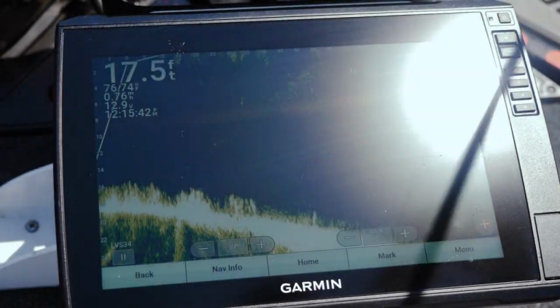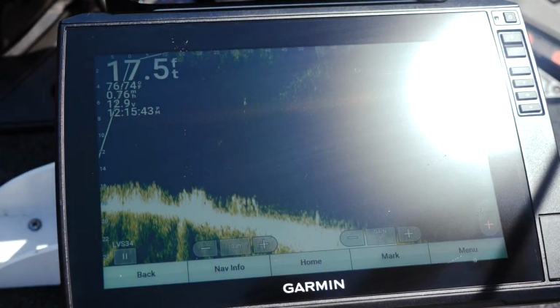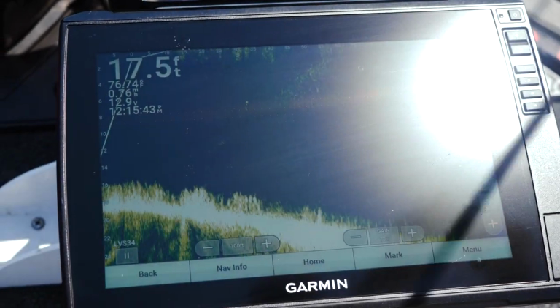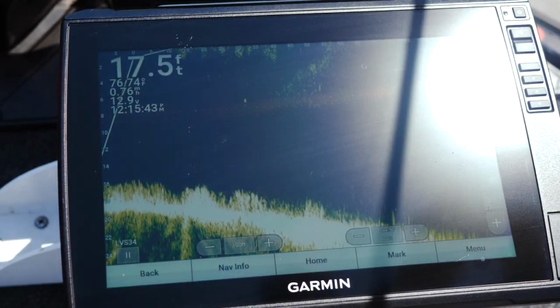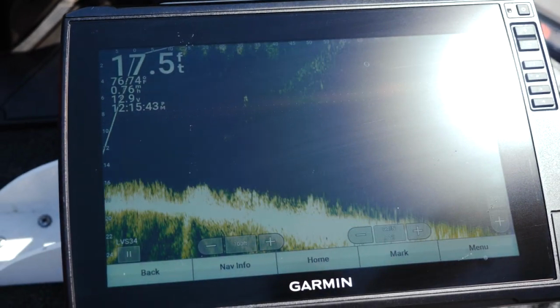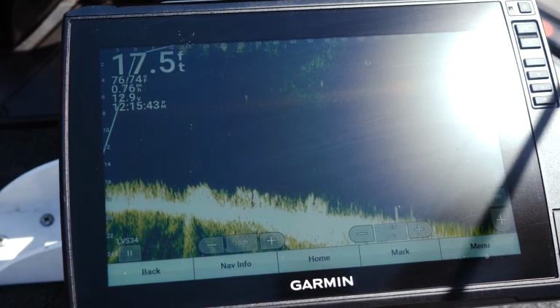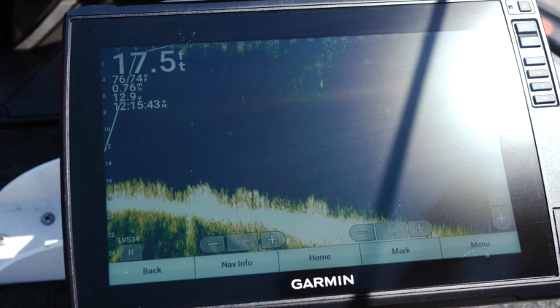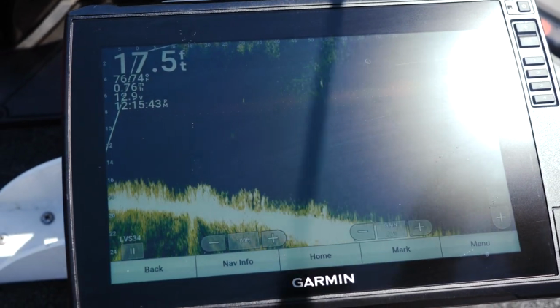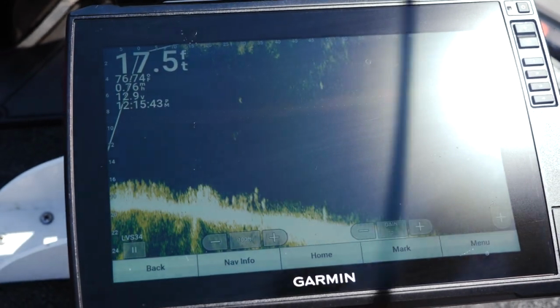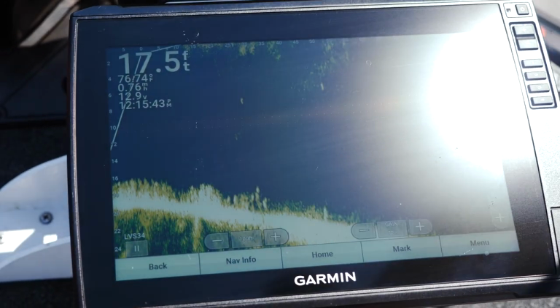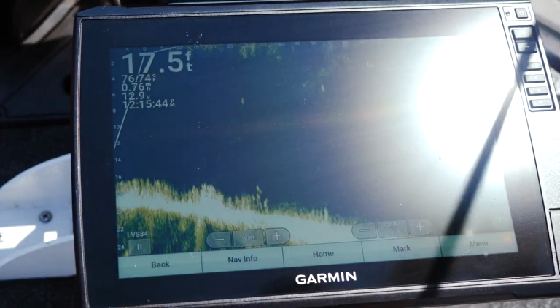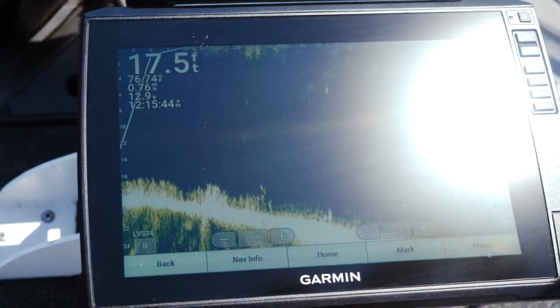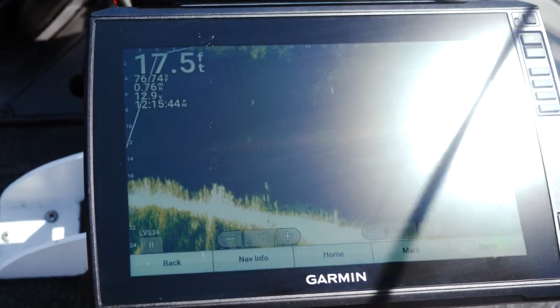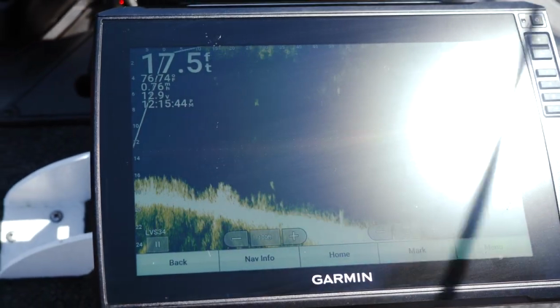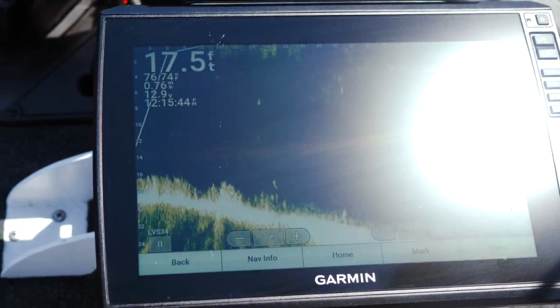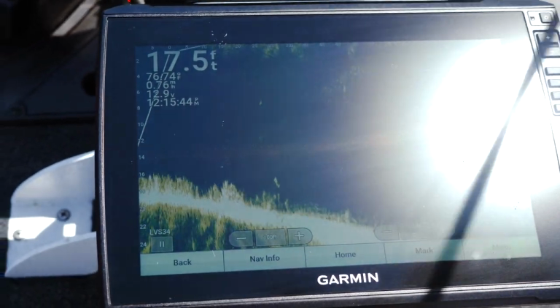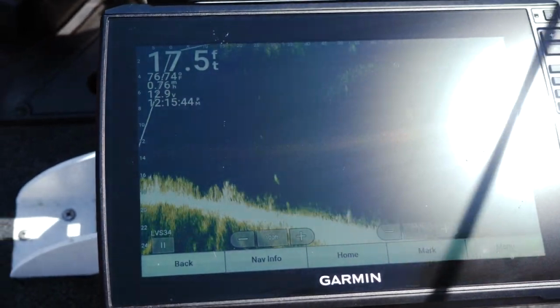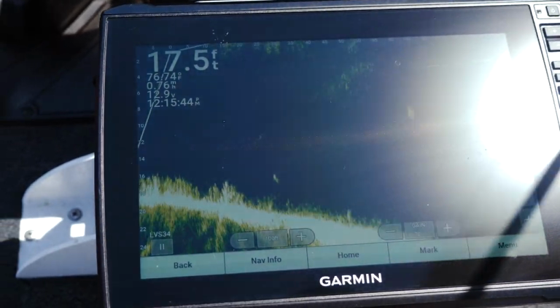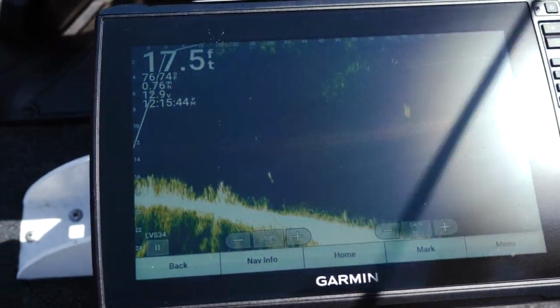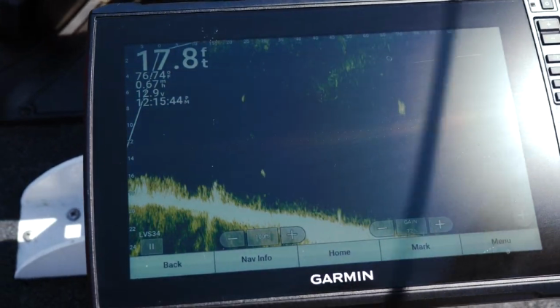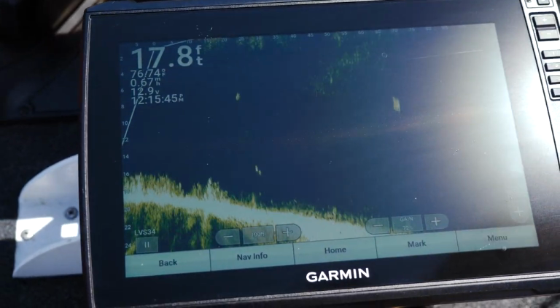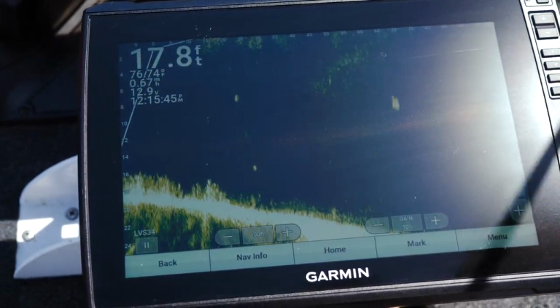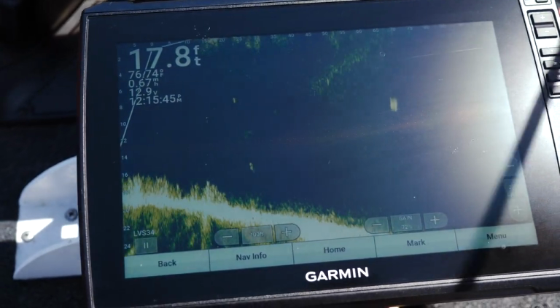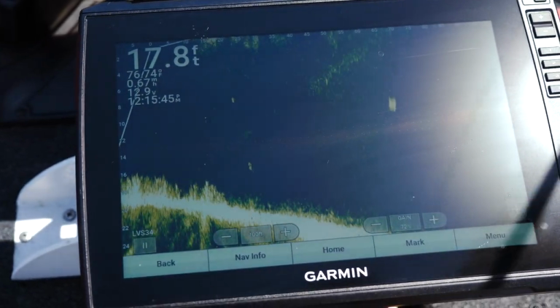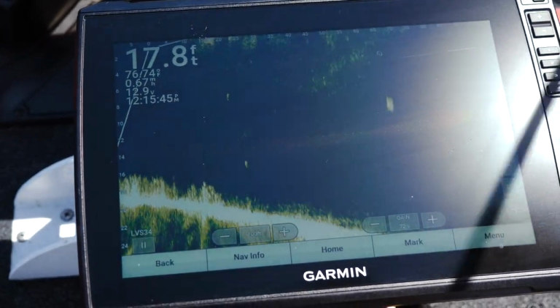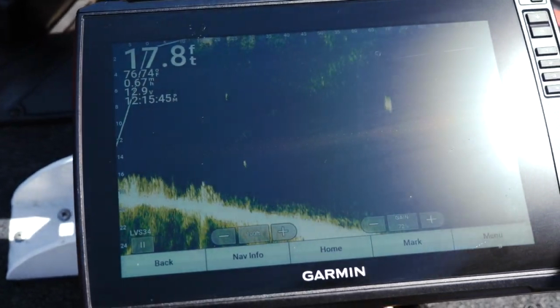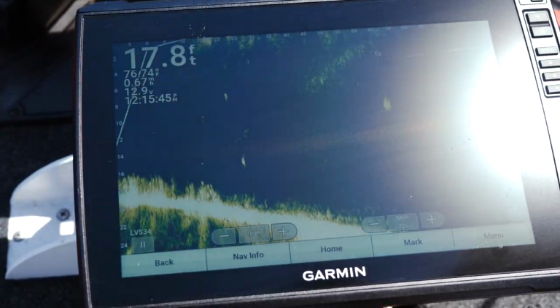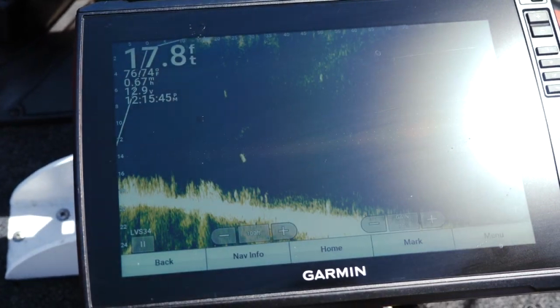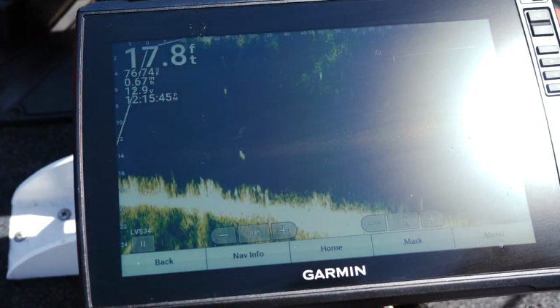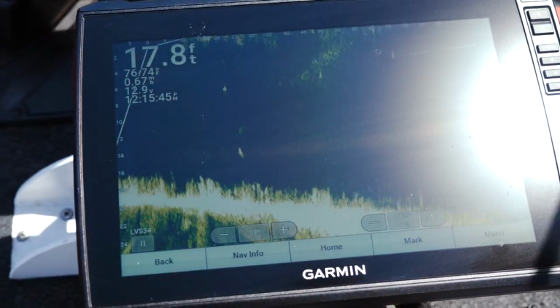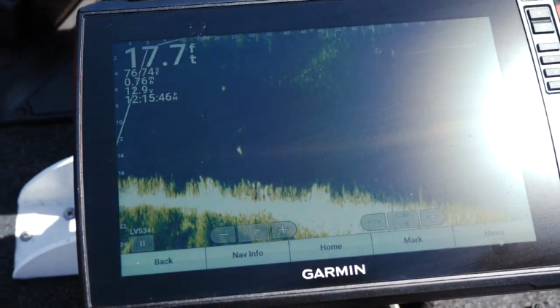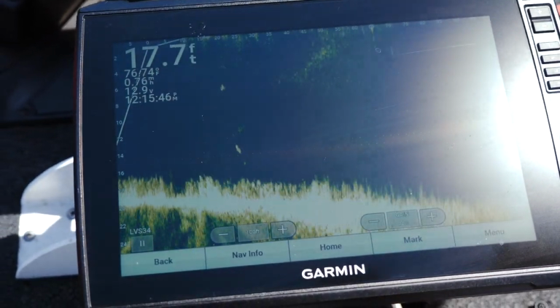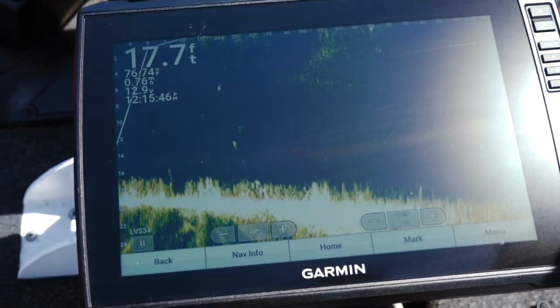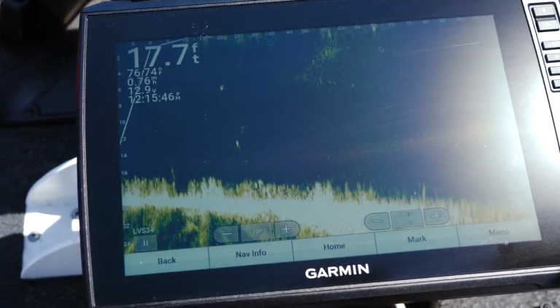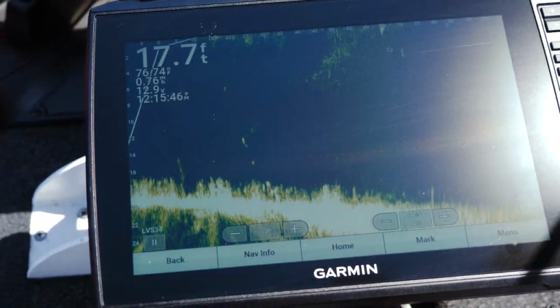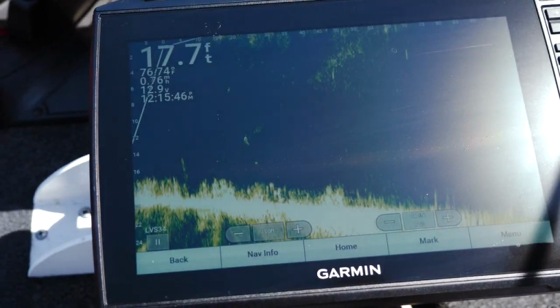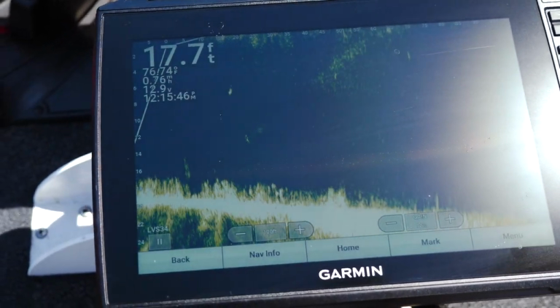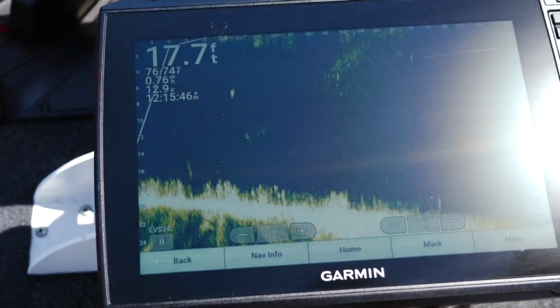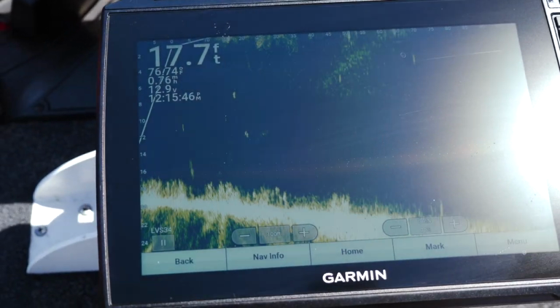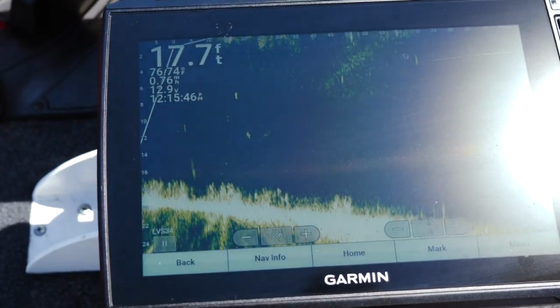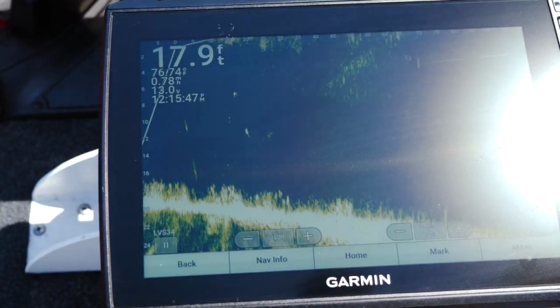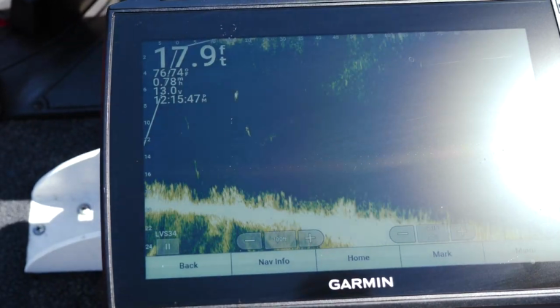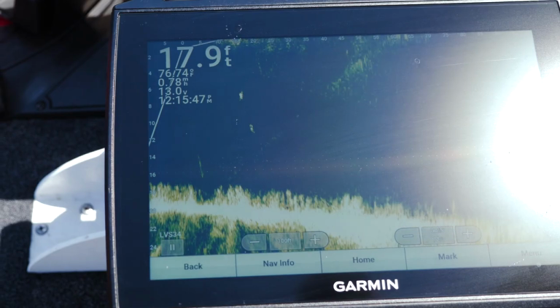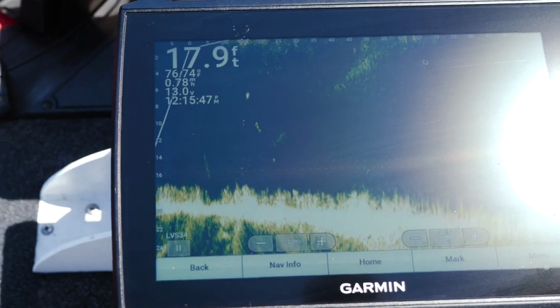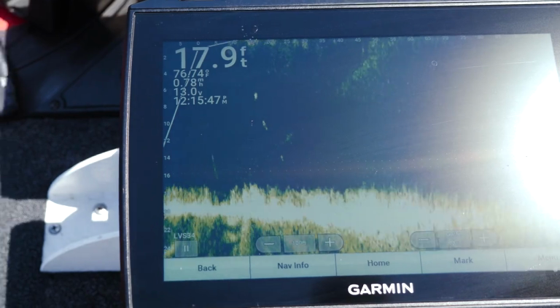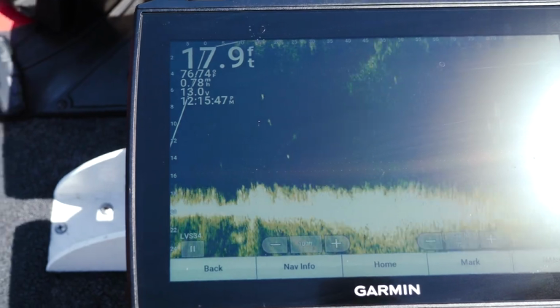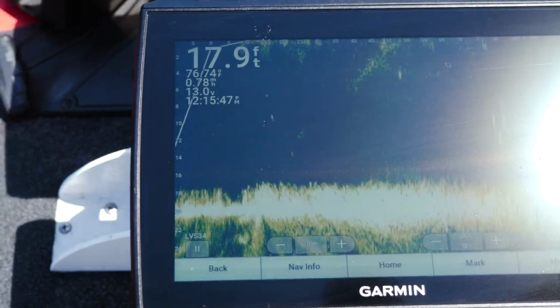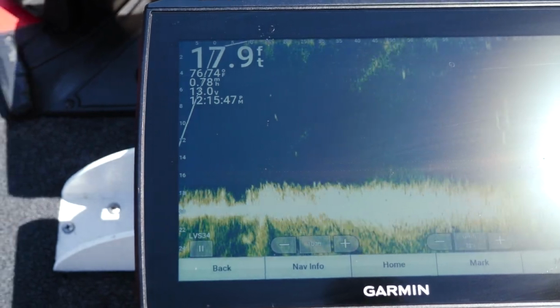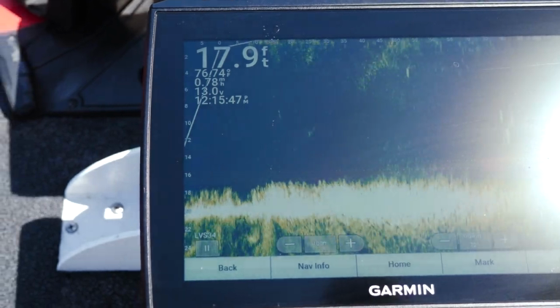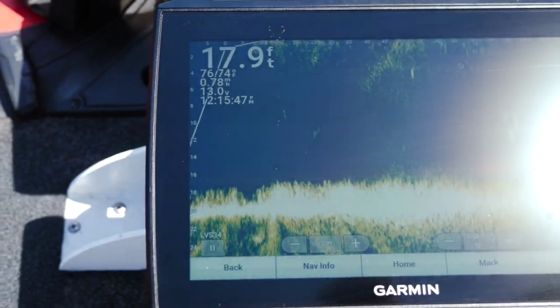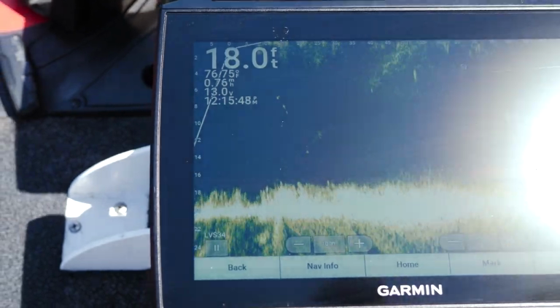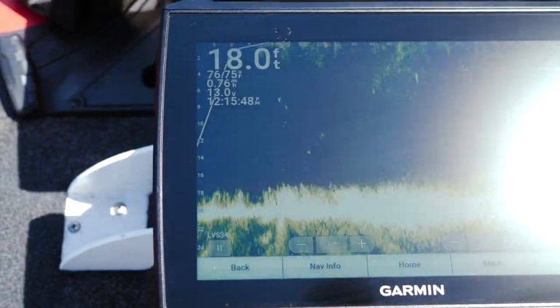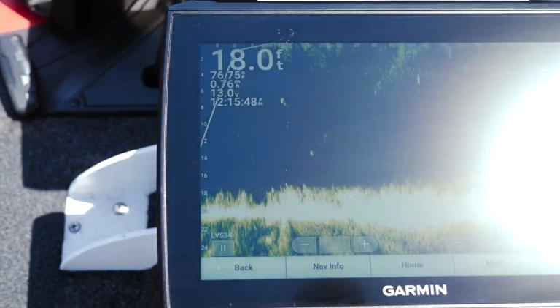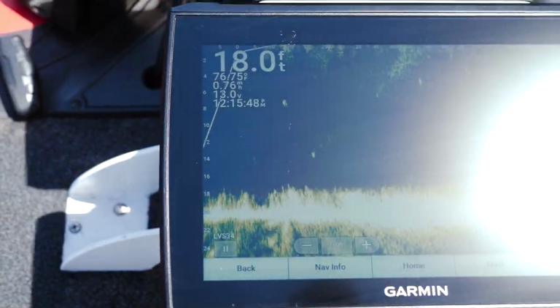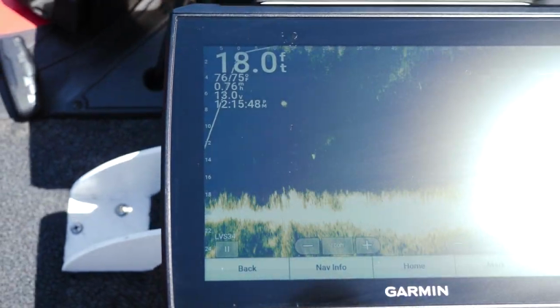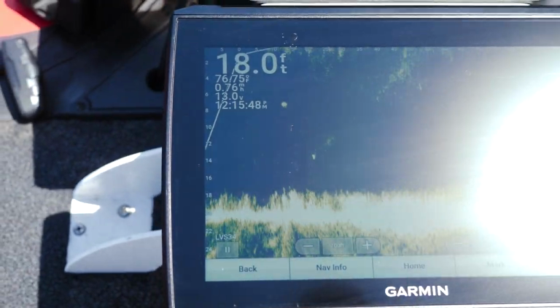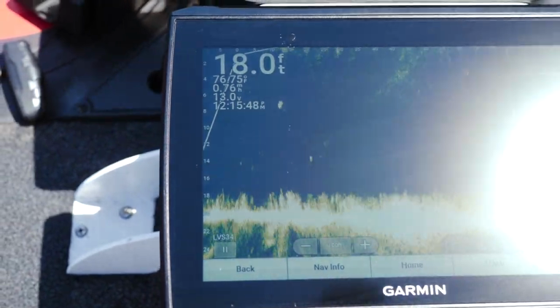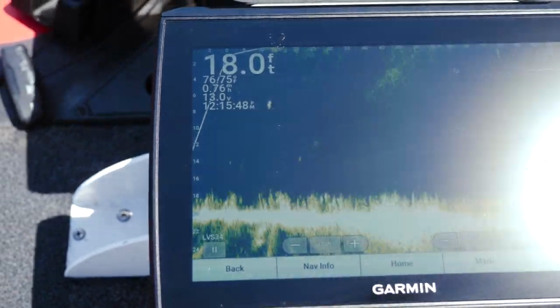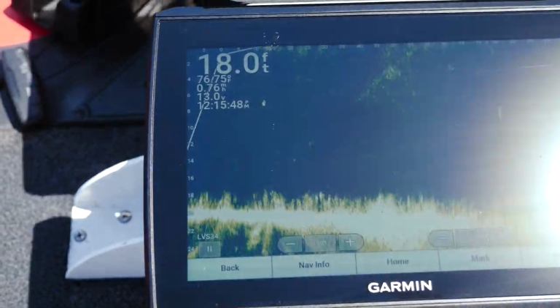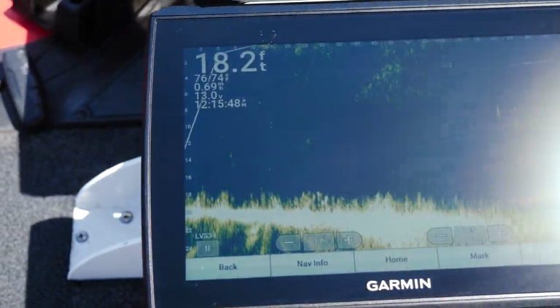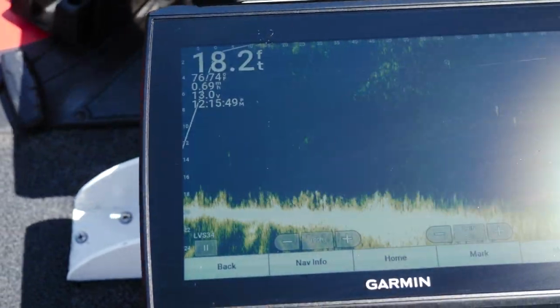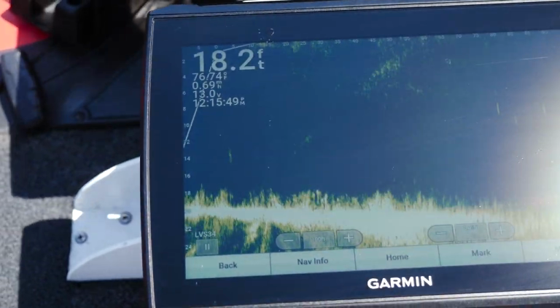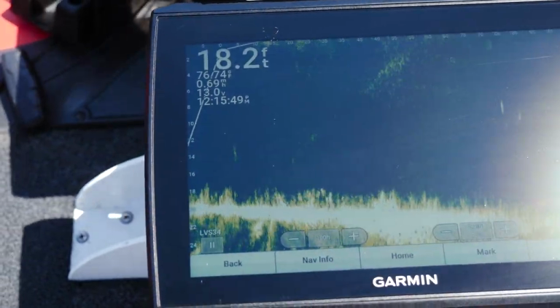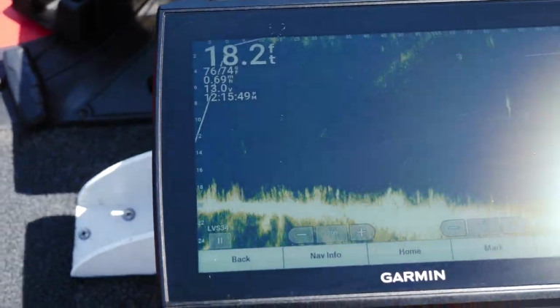Another big one right there. There comes a big one right there. Look at her — streaking at that thing got her.